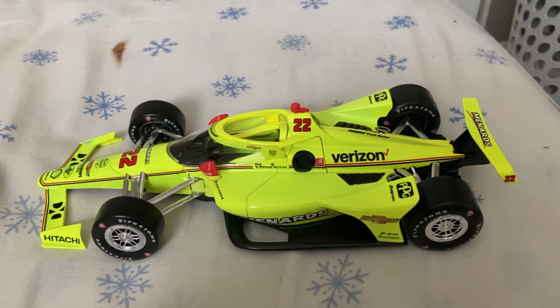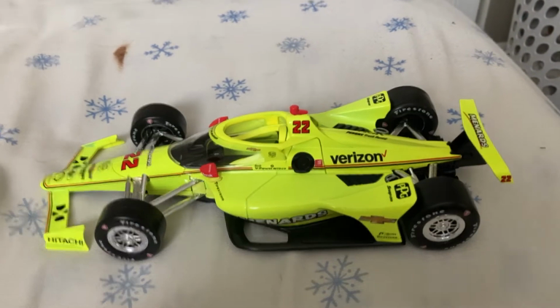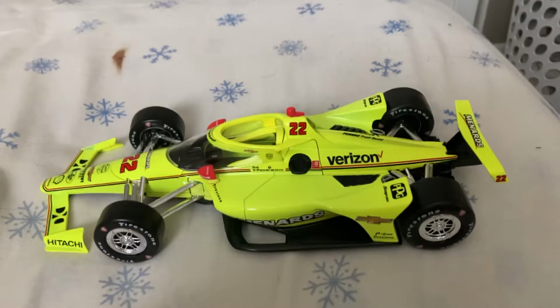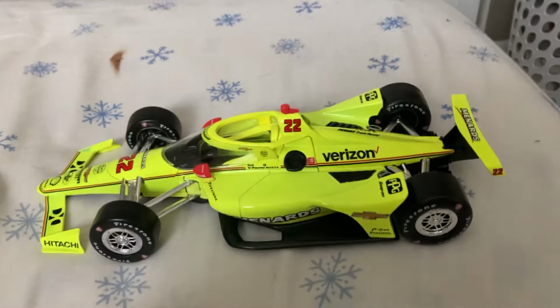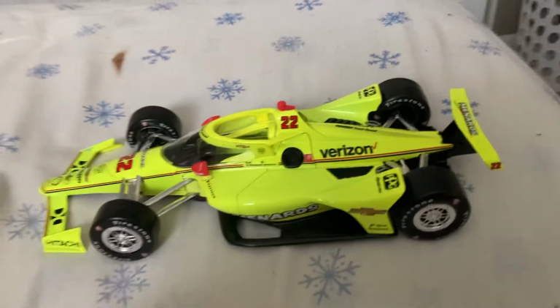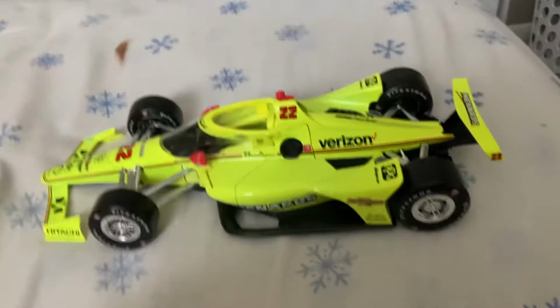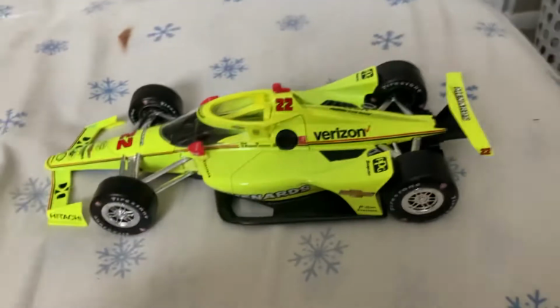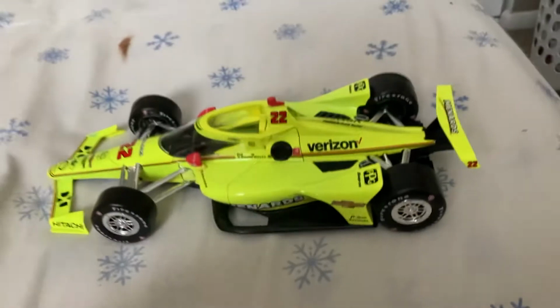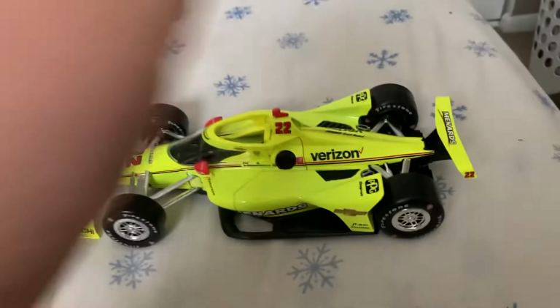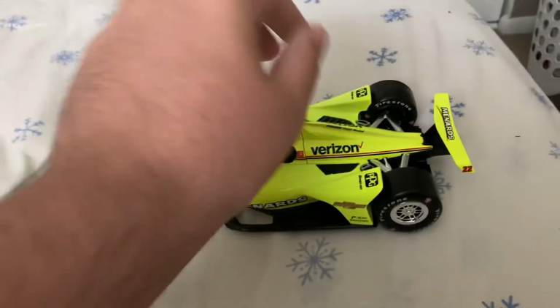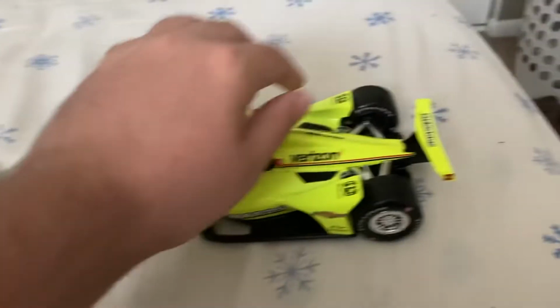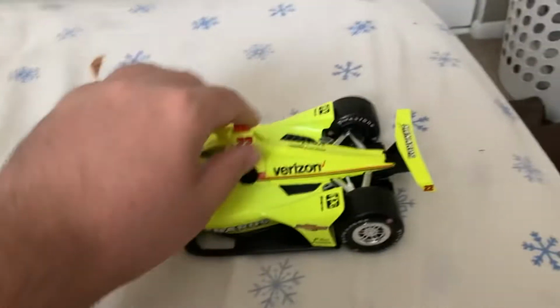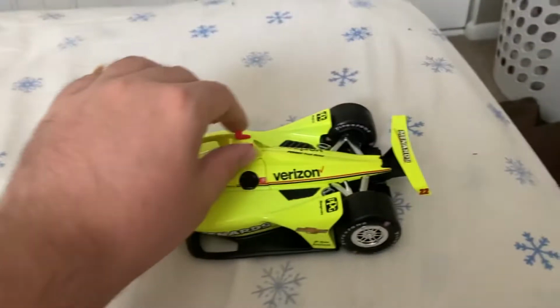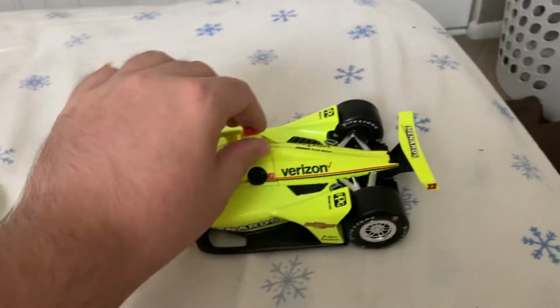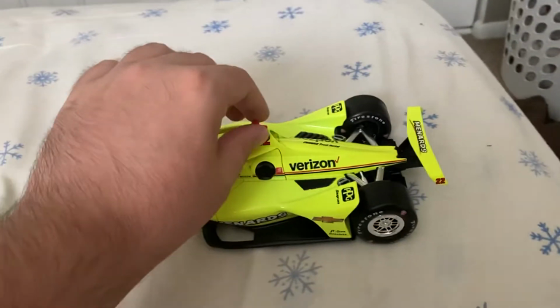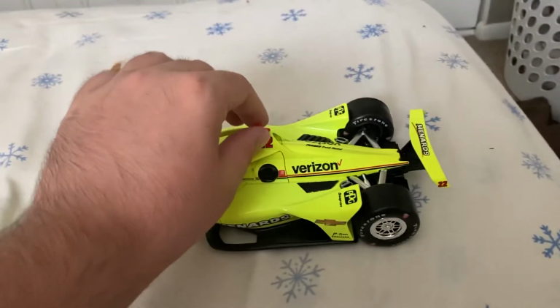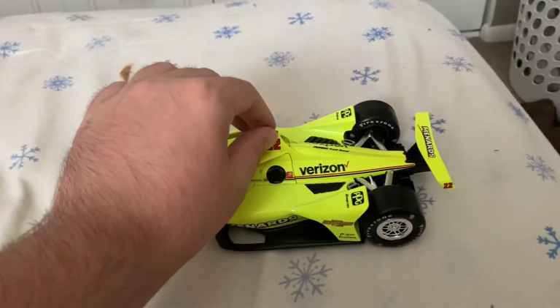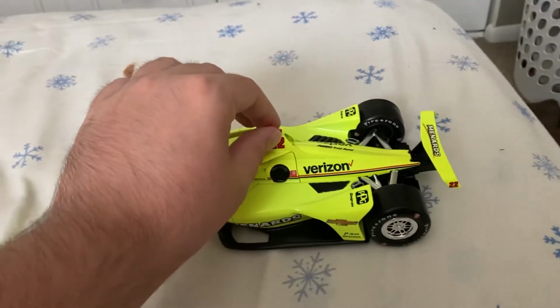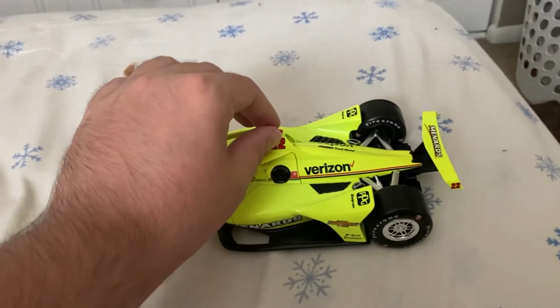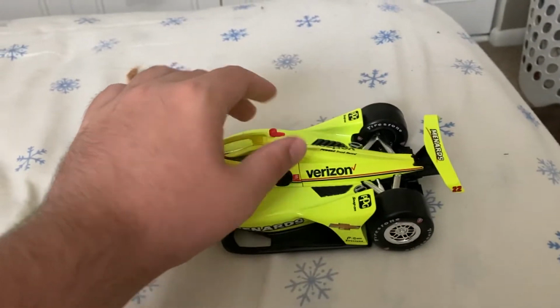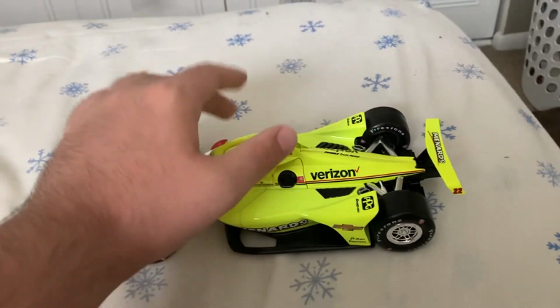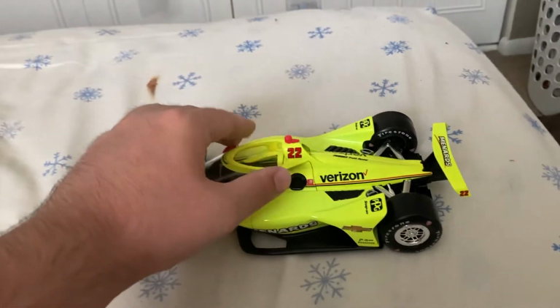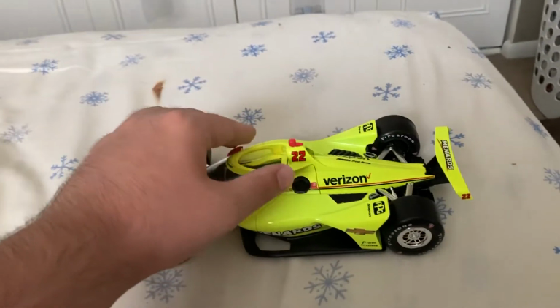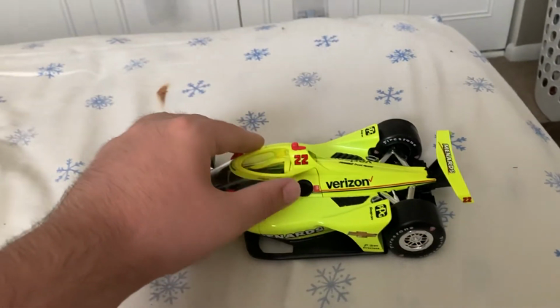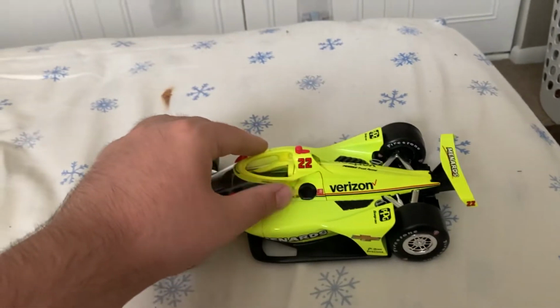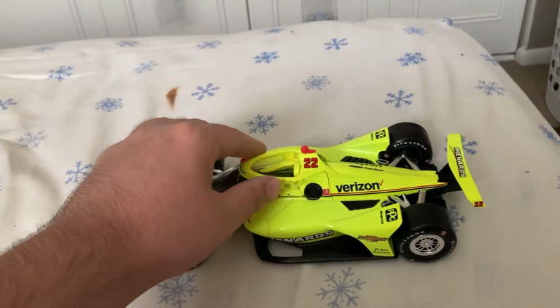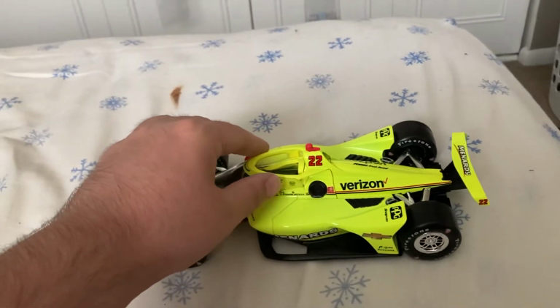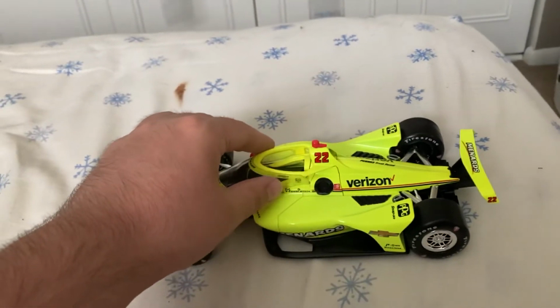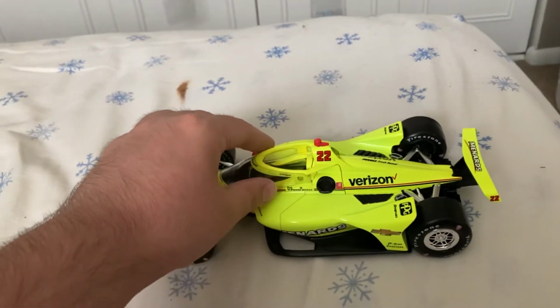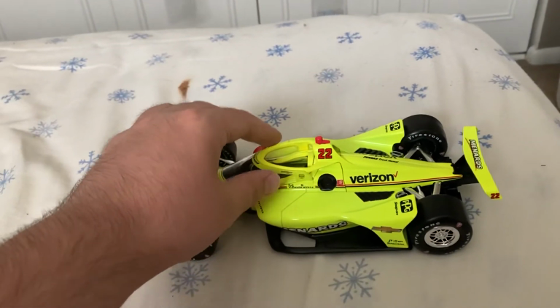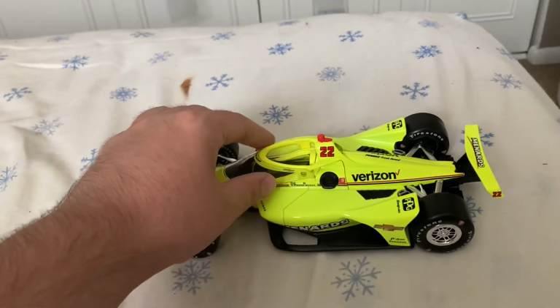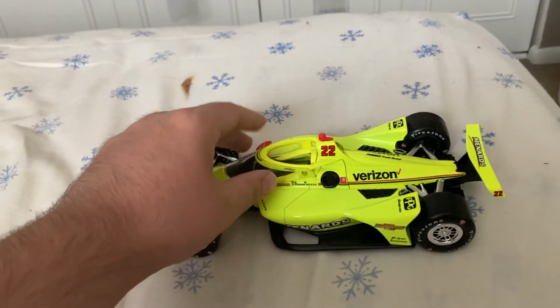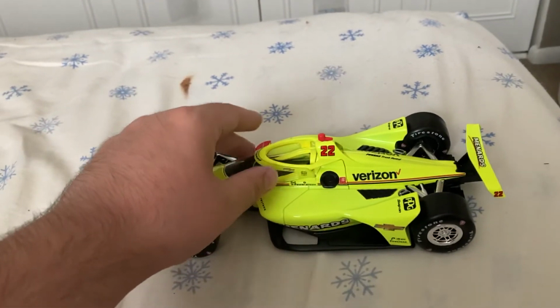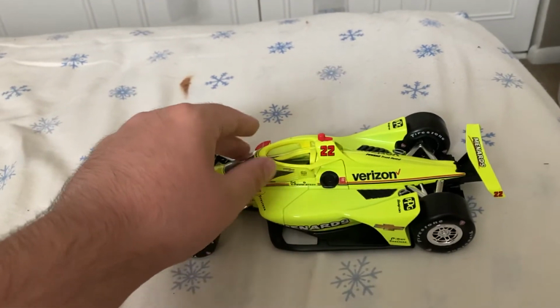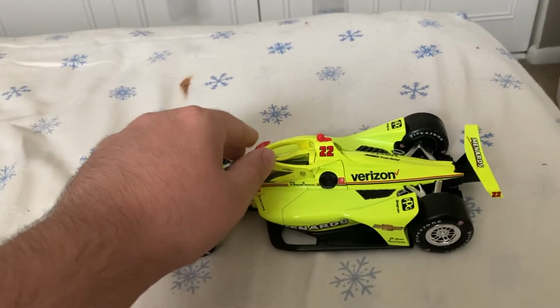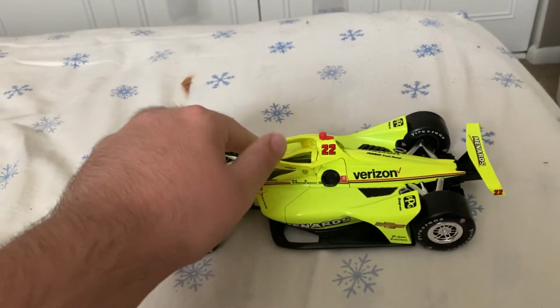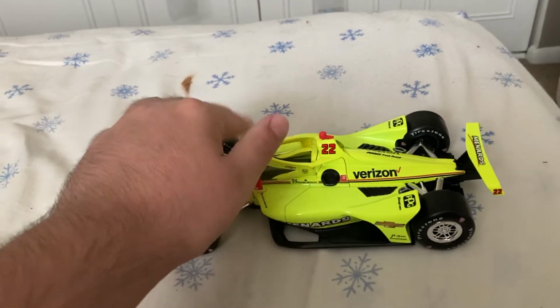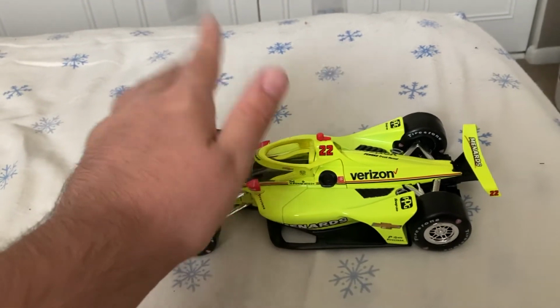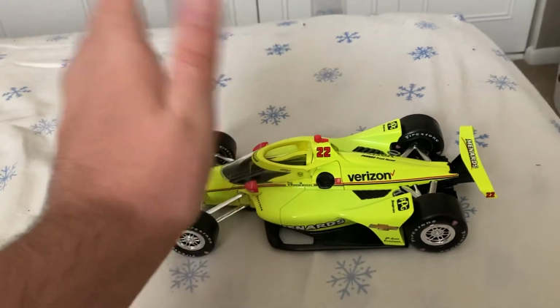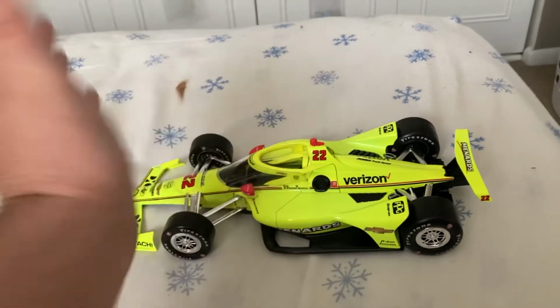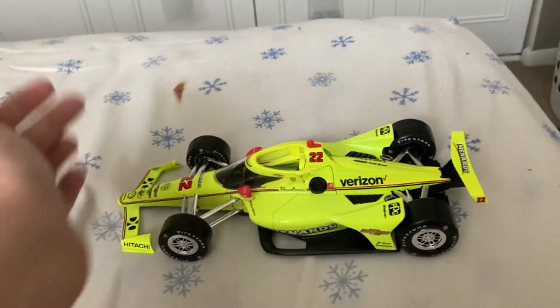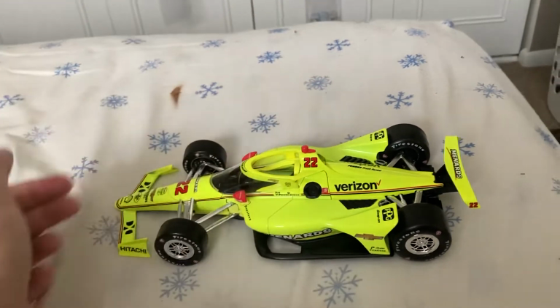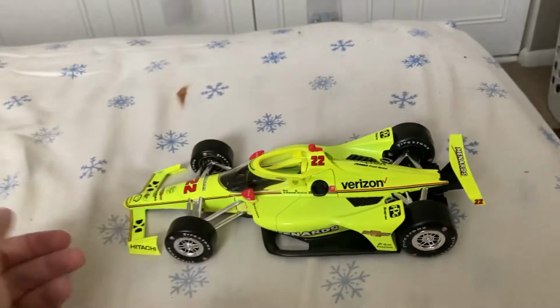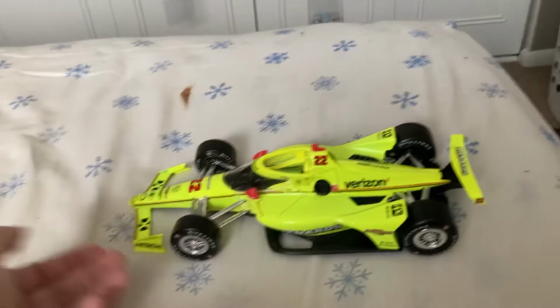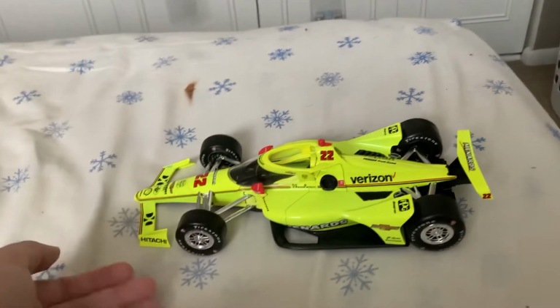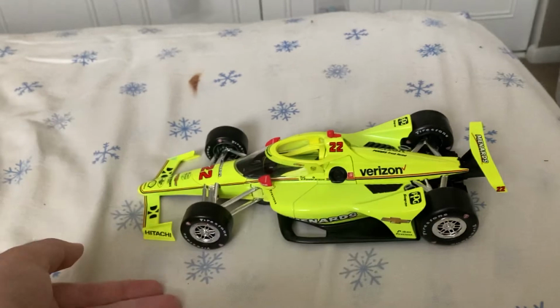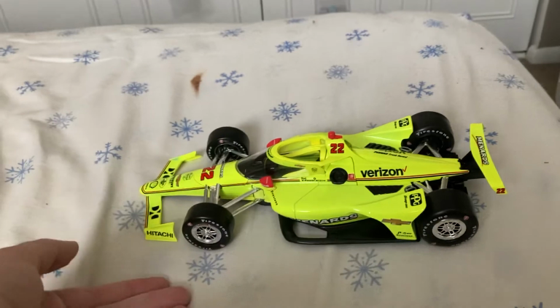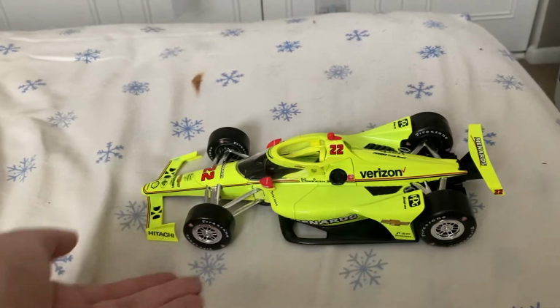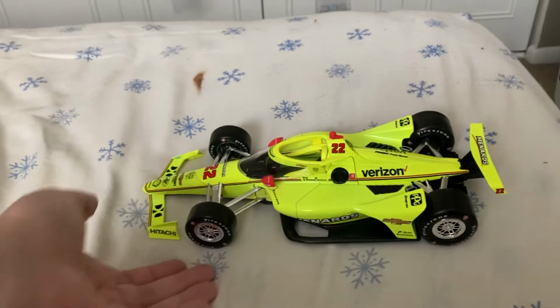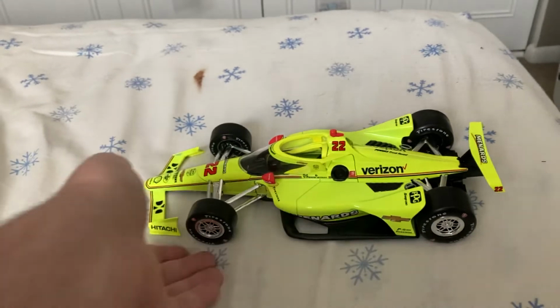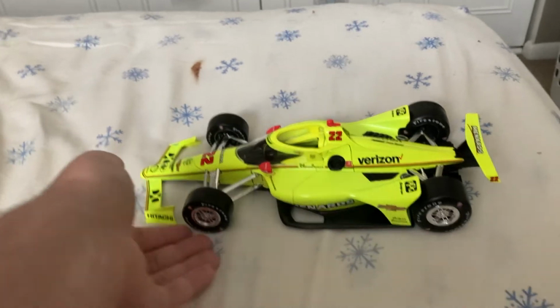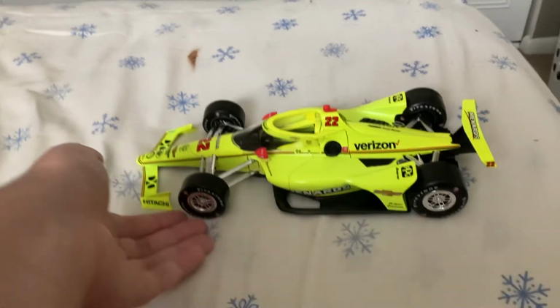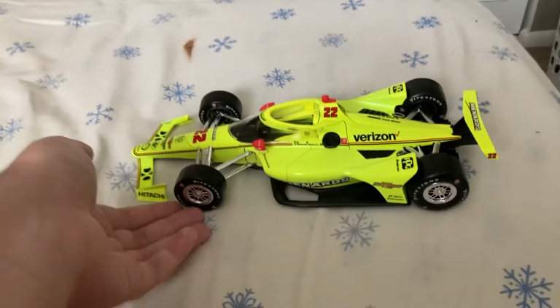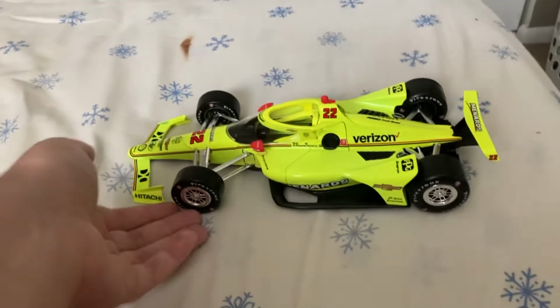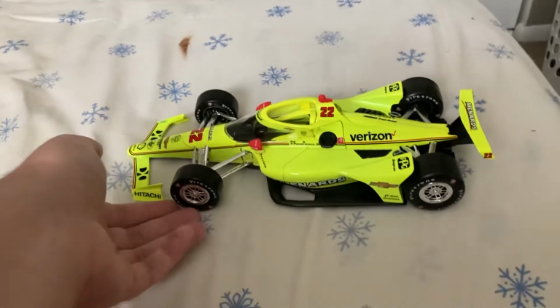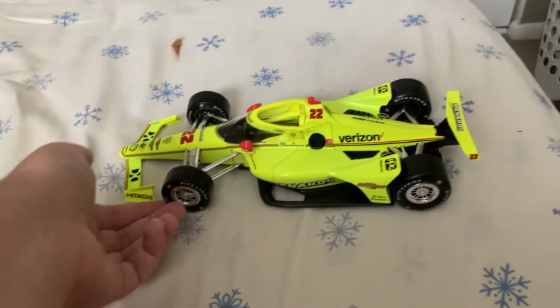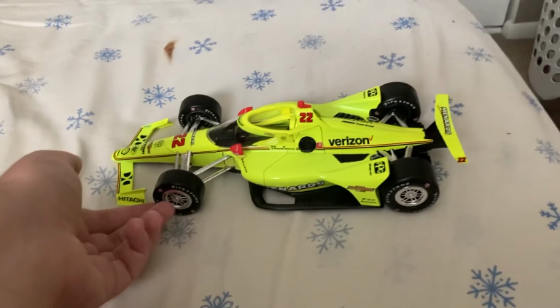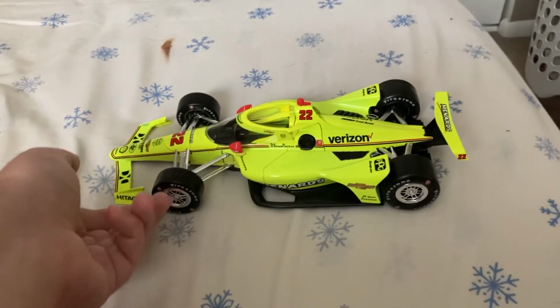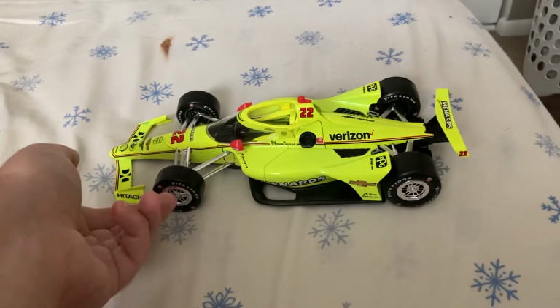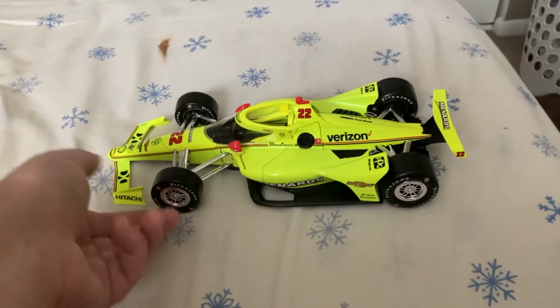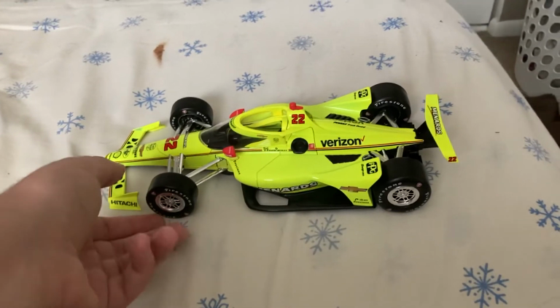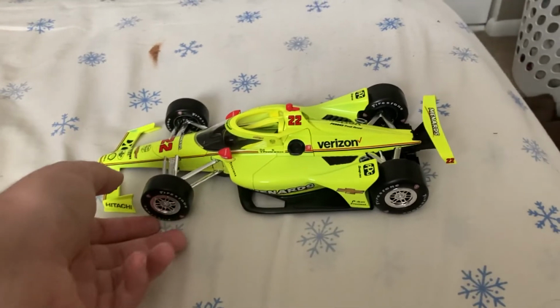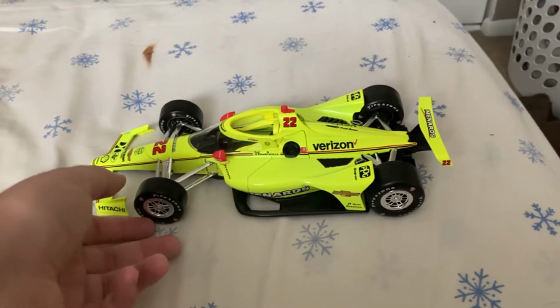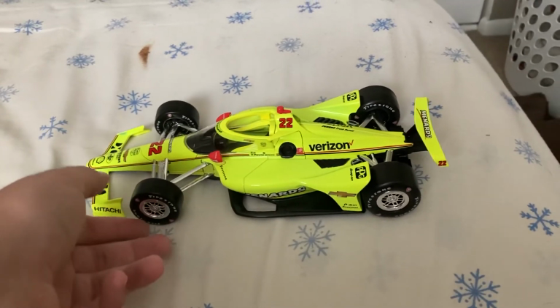Maybe I'd like to get a 1:18 of the PPG car too because I like it, but I don't know. If I go back at some point and happen to see it, I may get it.